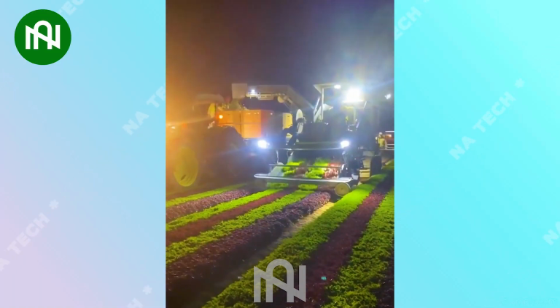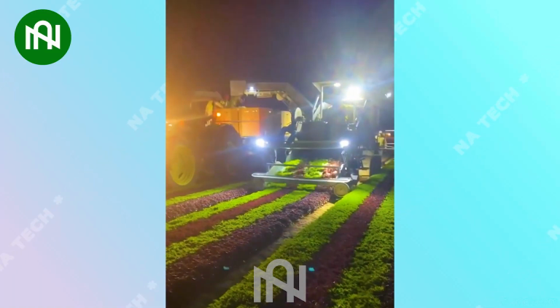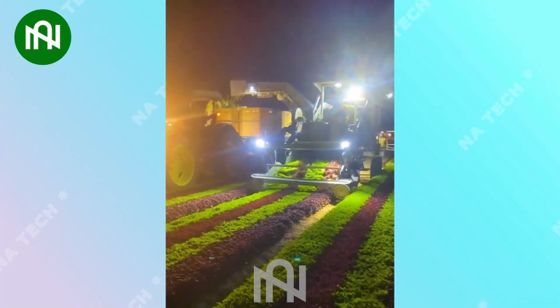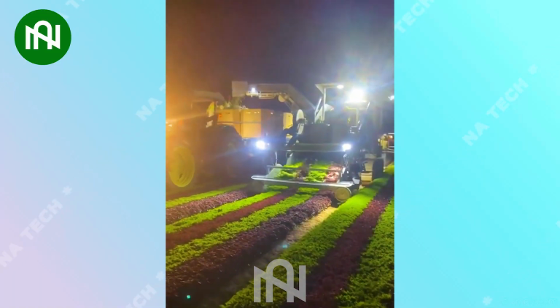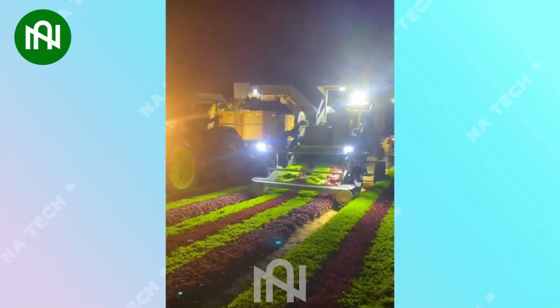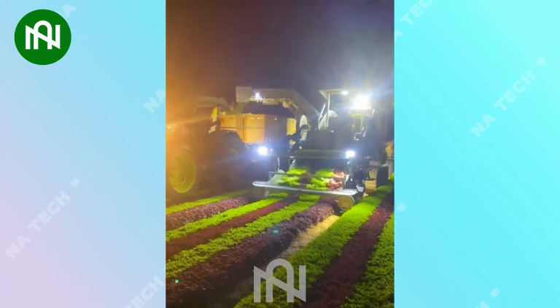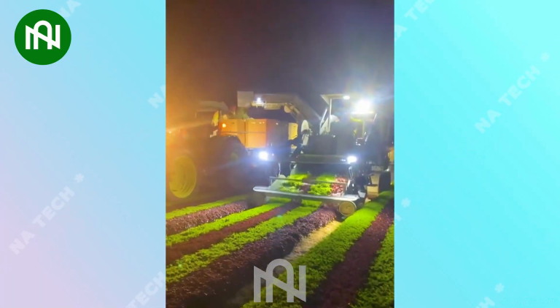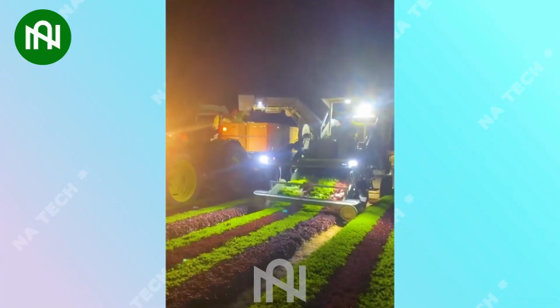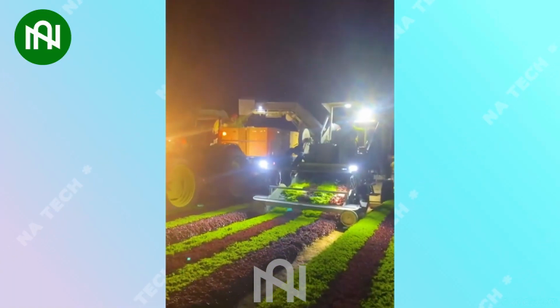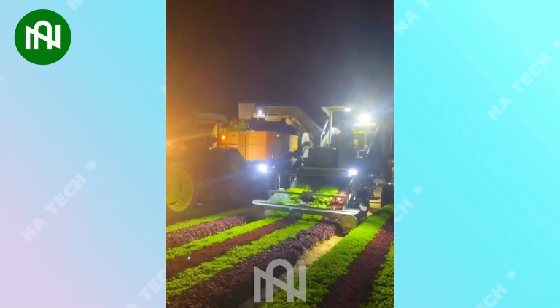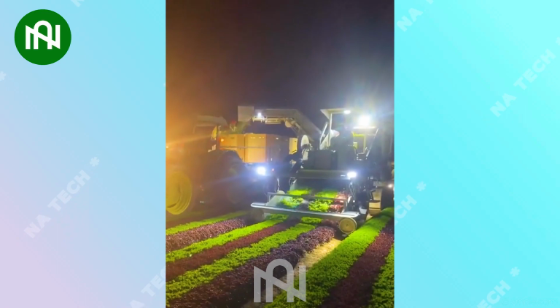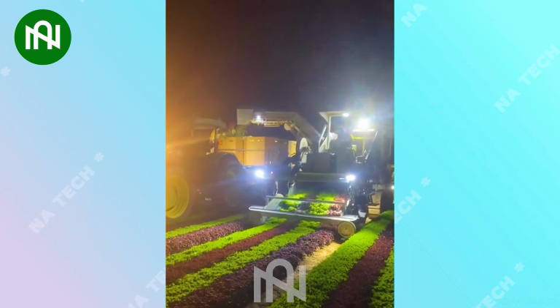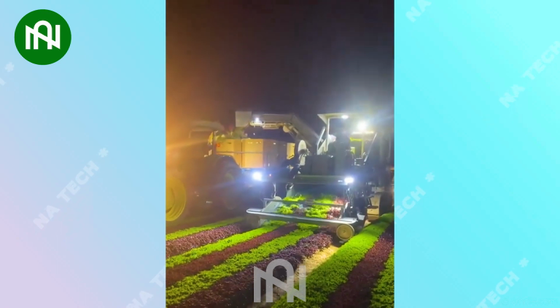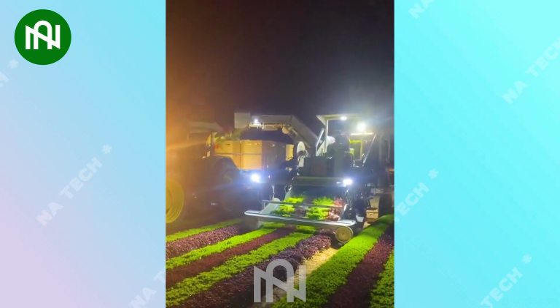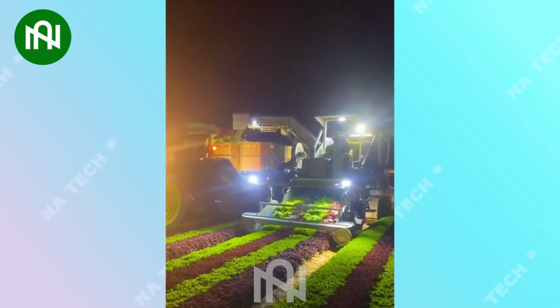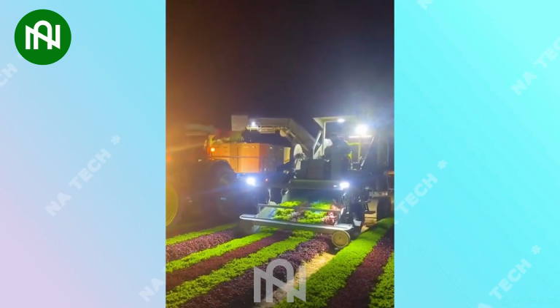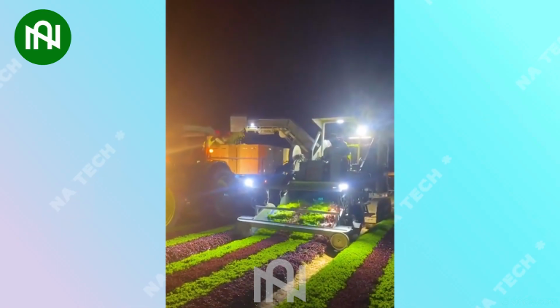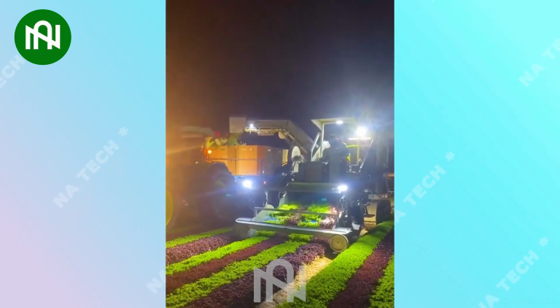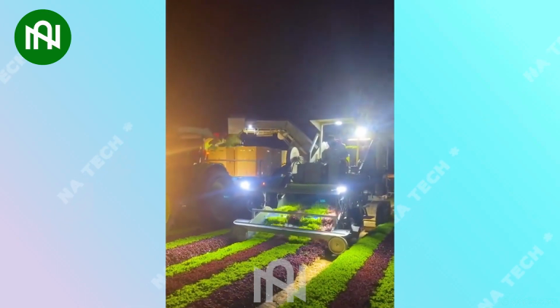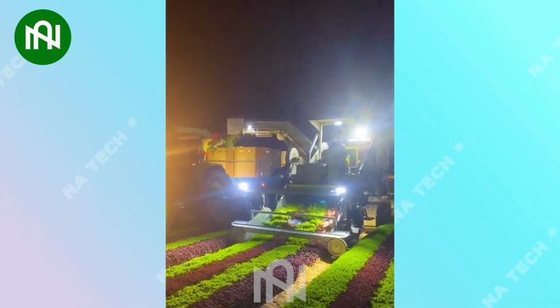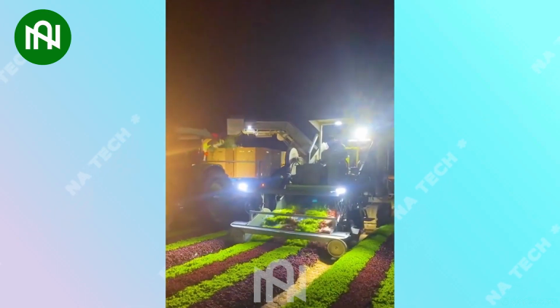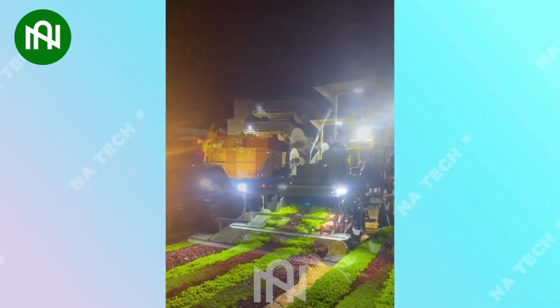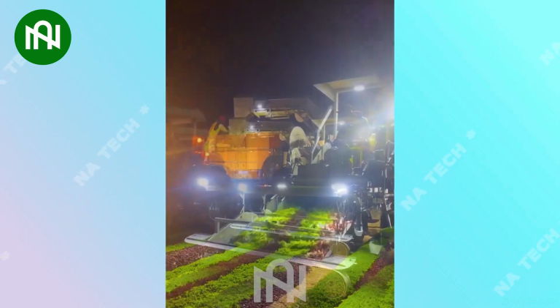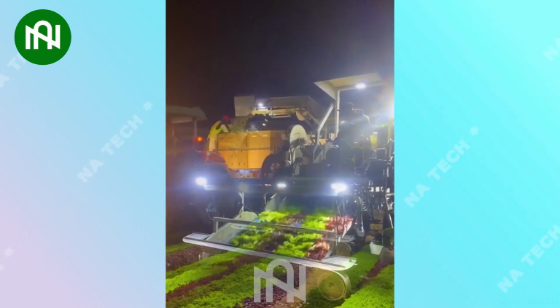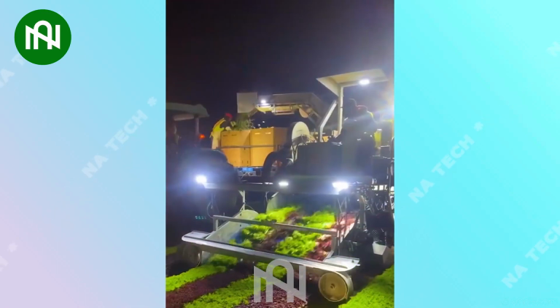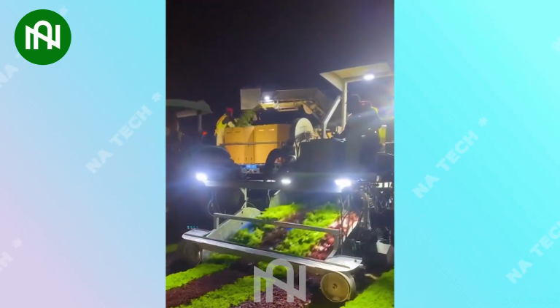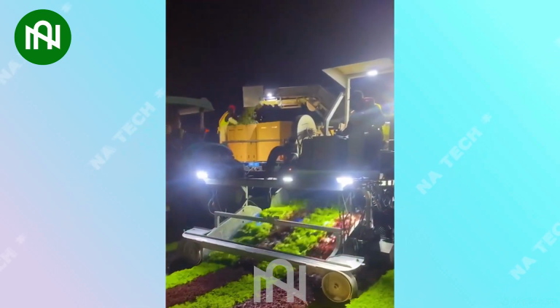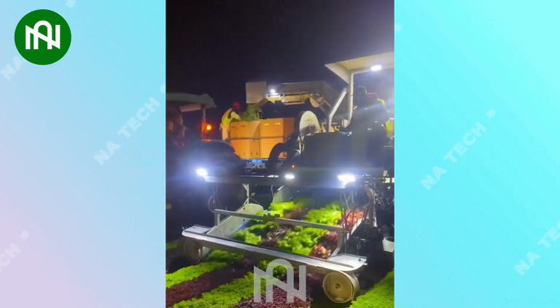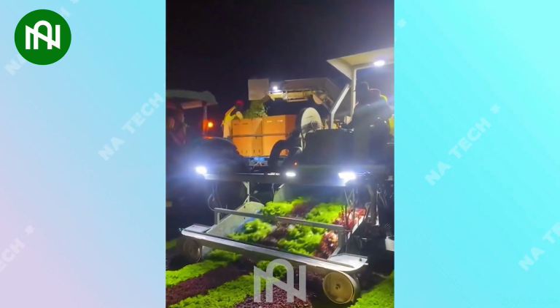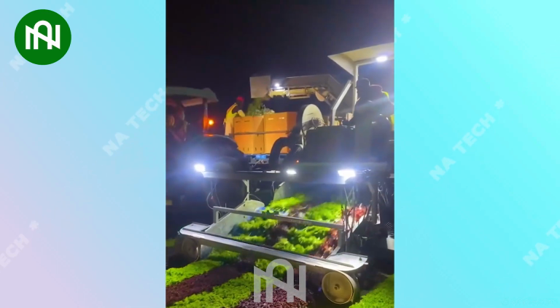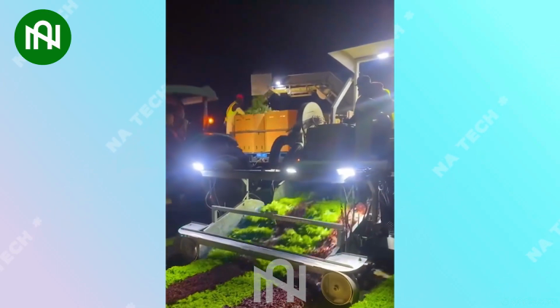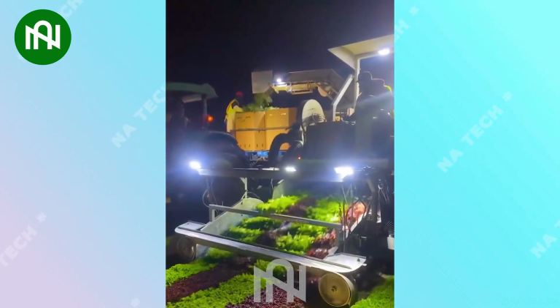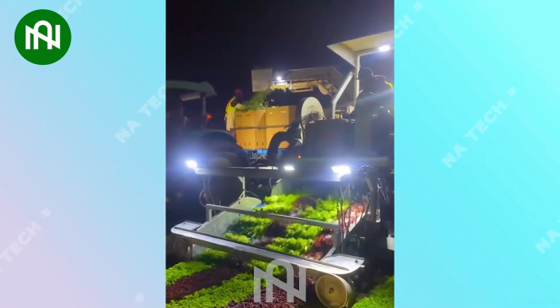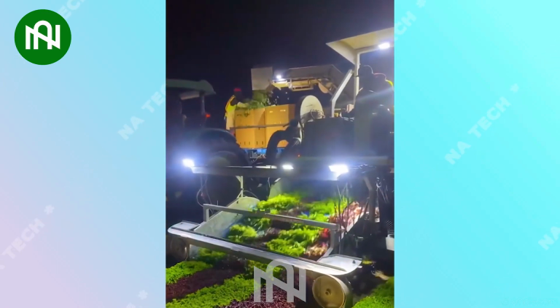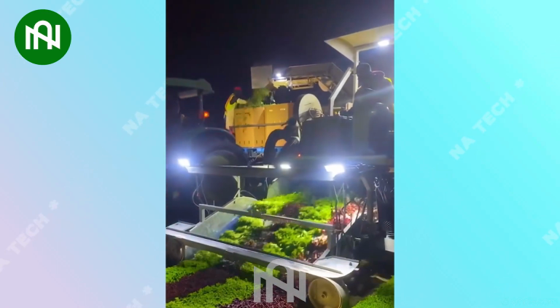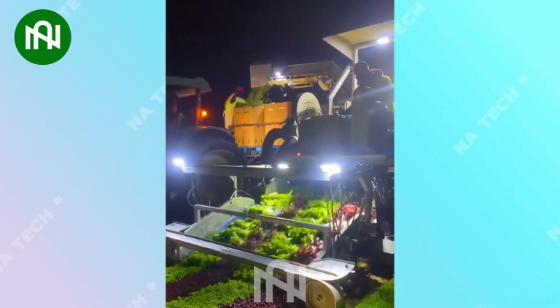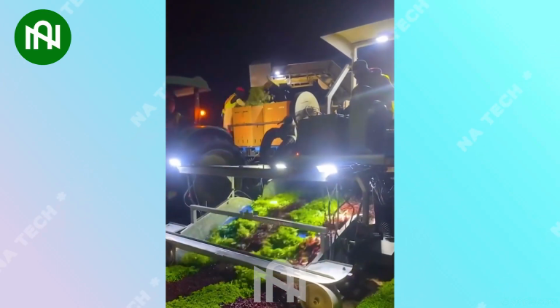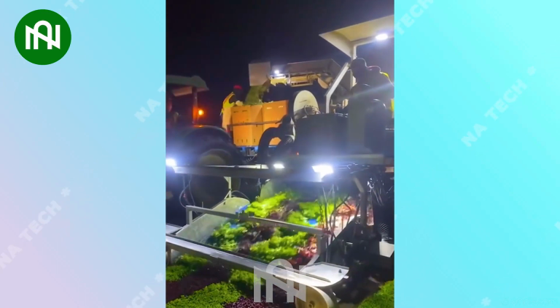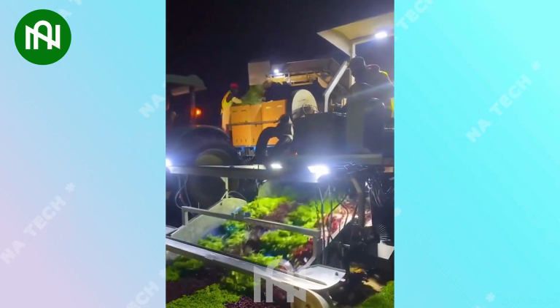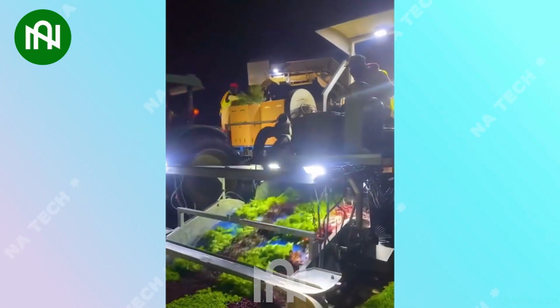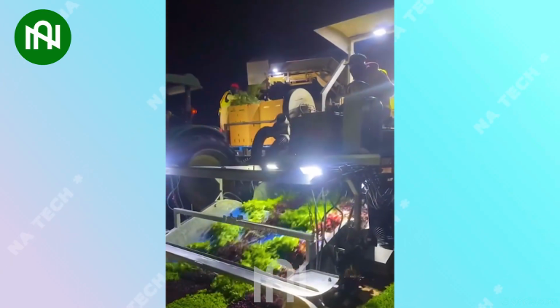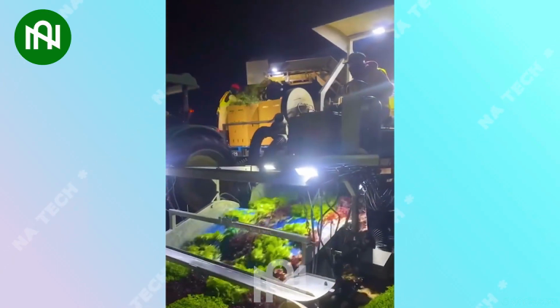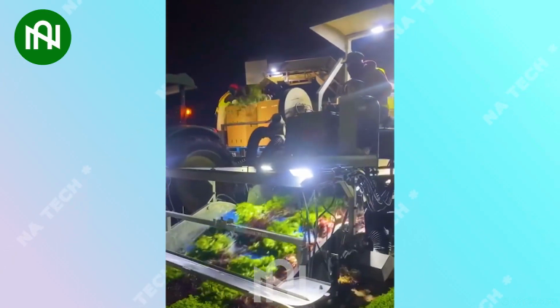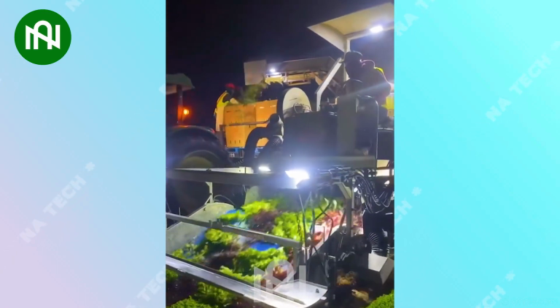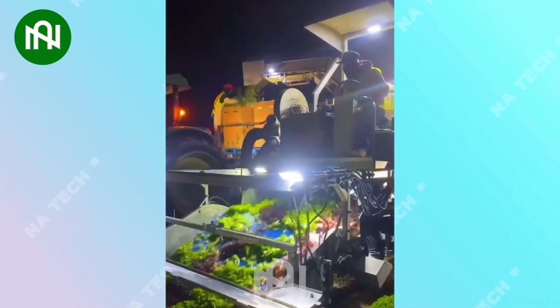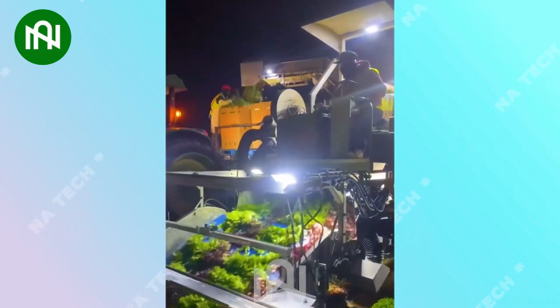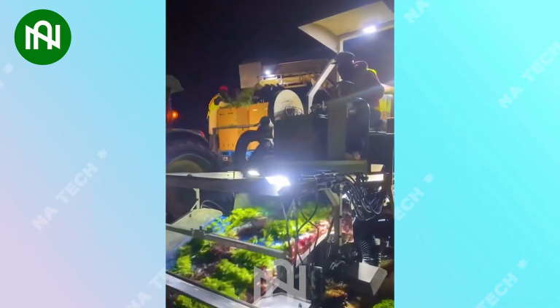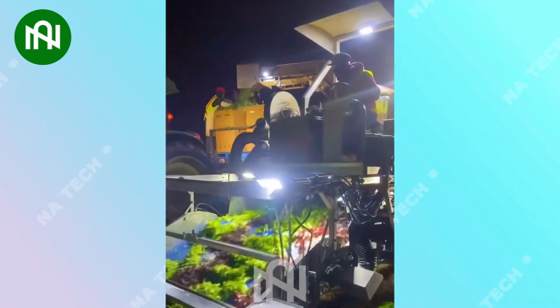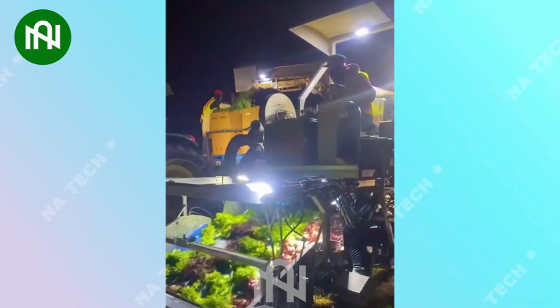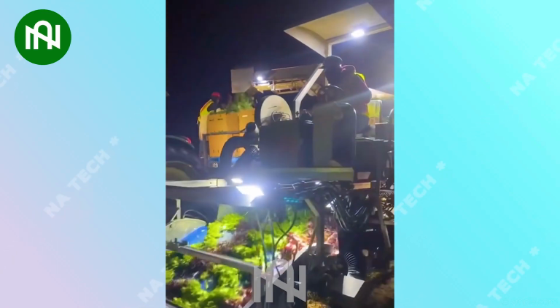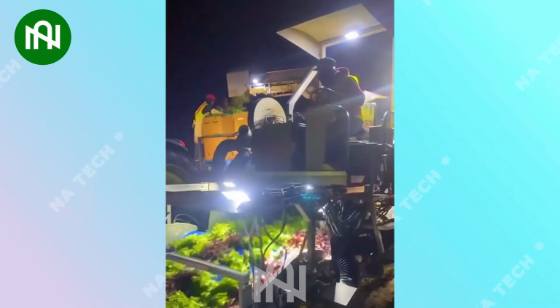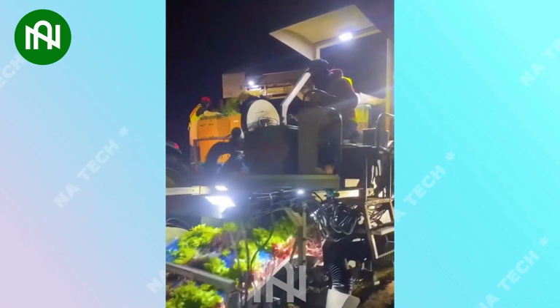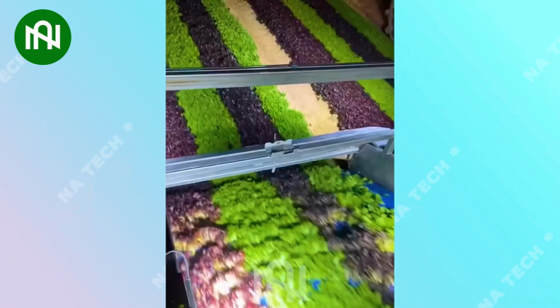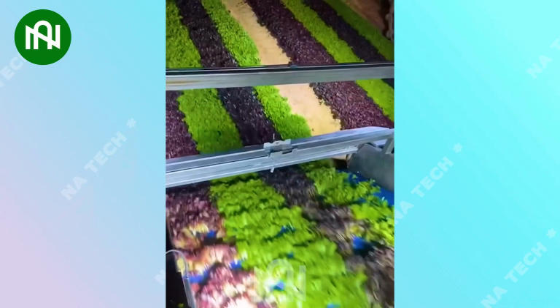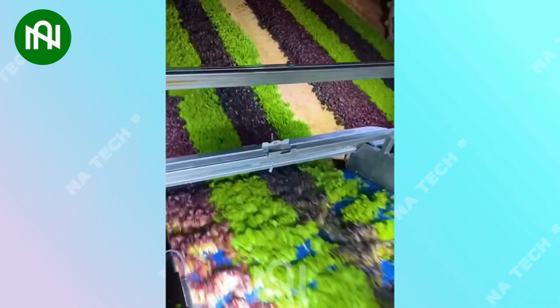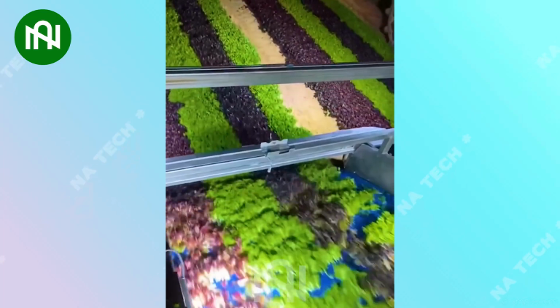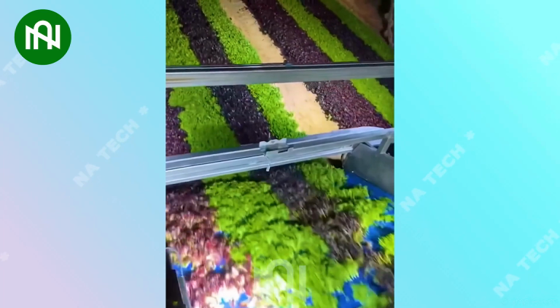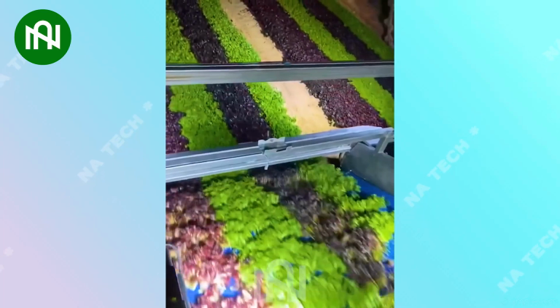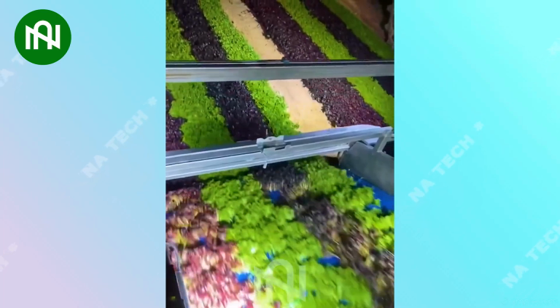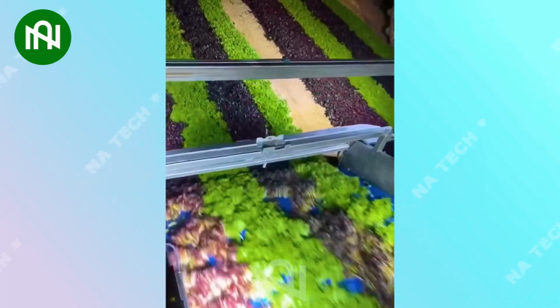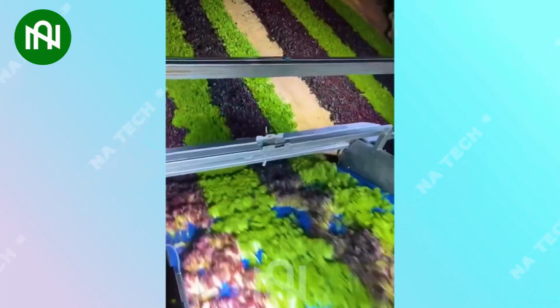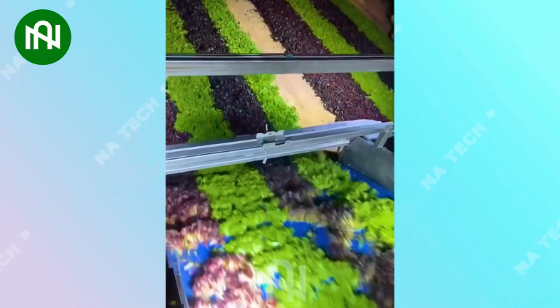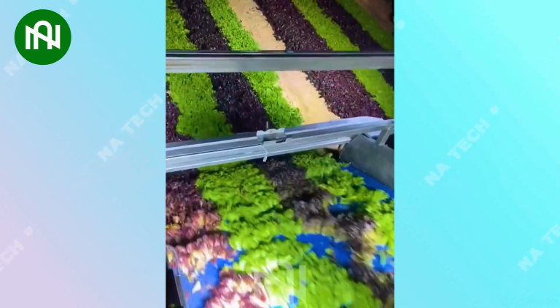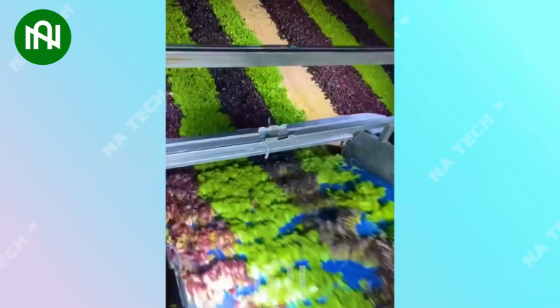I can't think farmers can harvest numerous types of vegetables by using machines. This is truly an exciting moment.